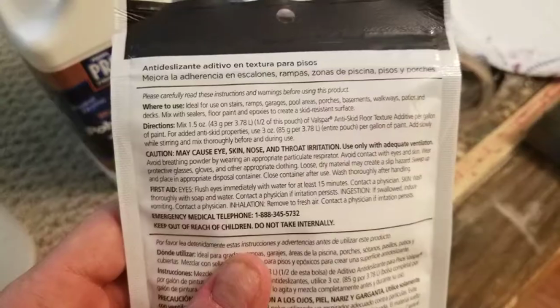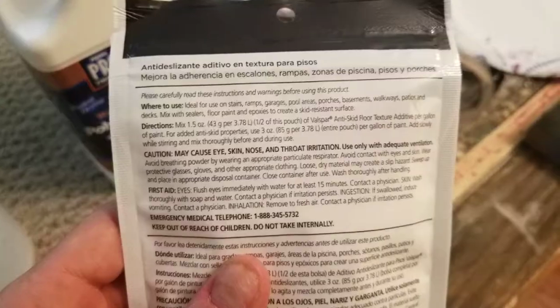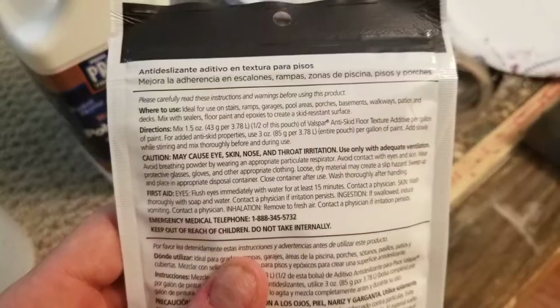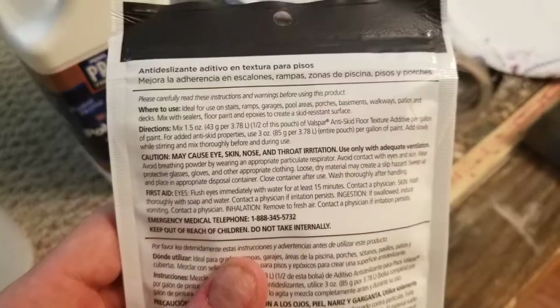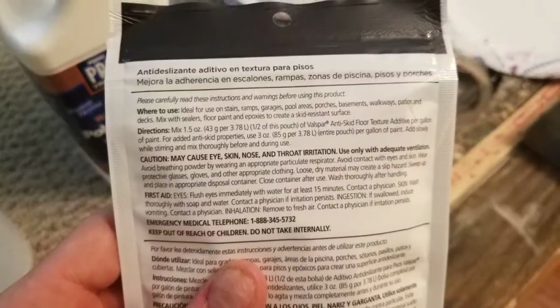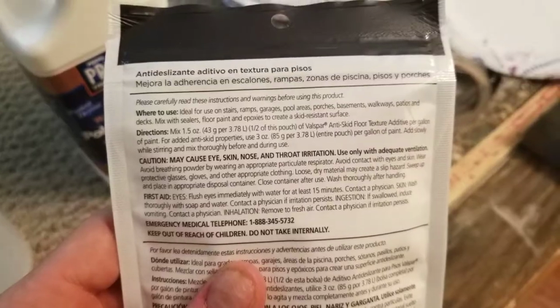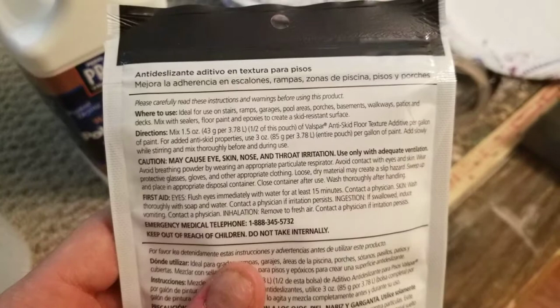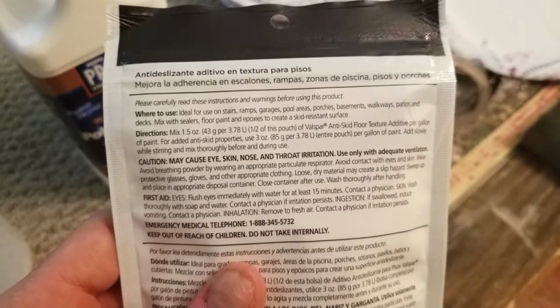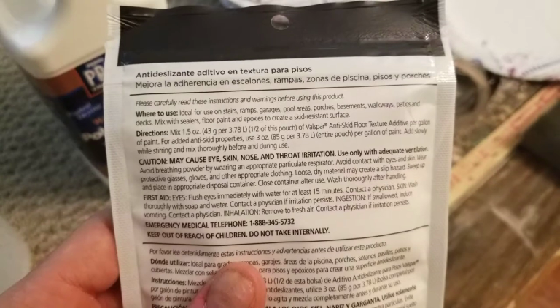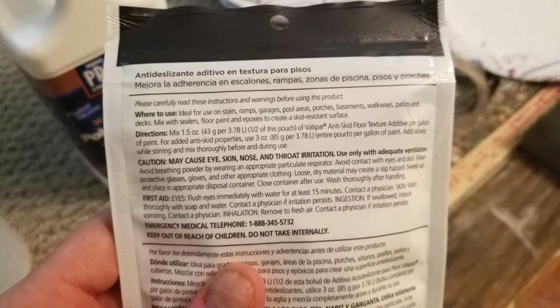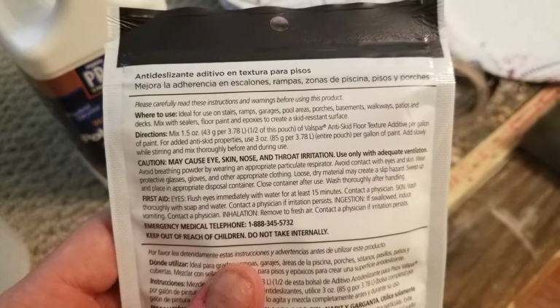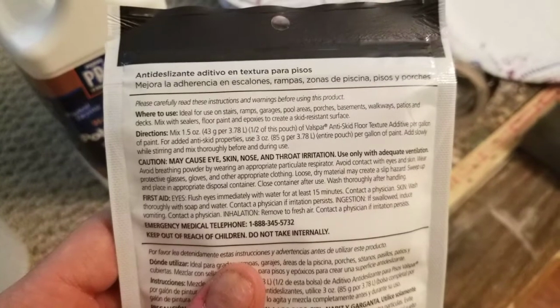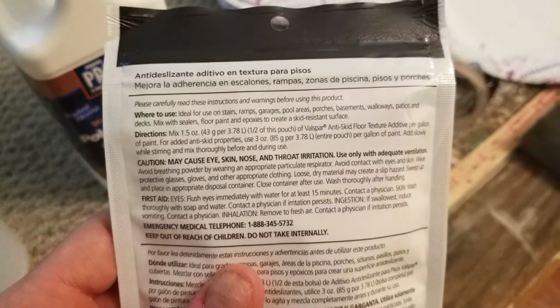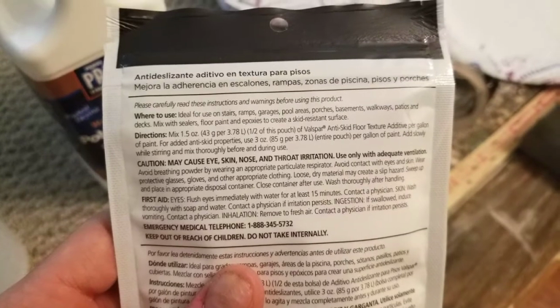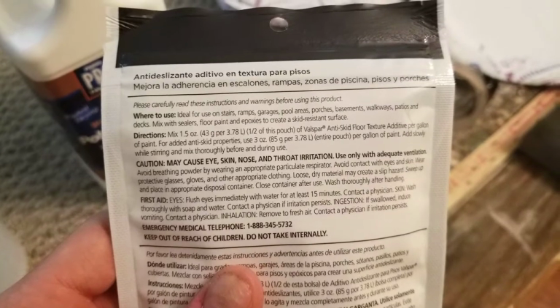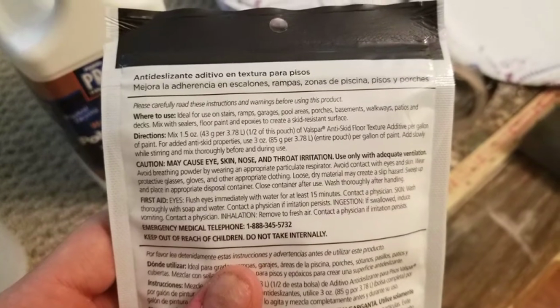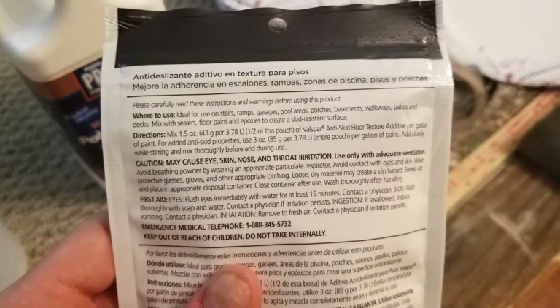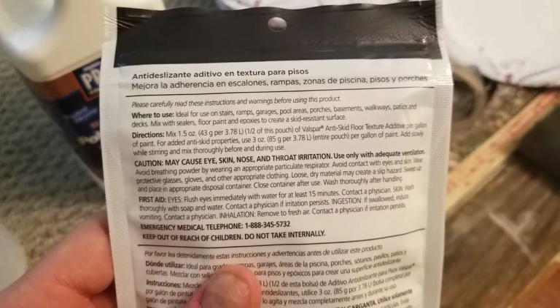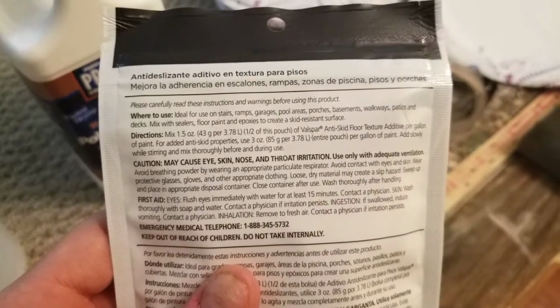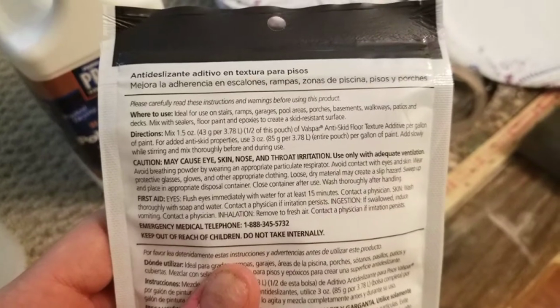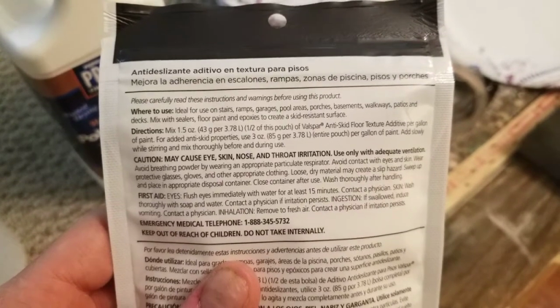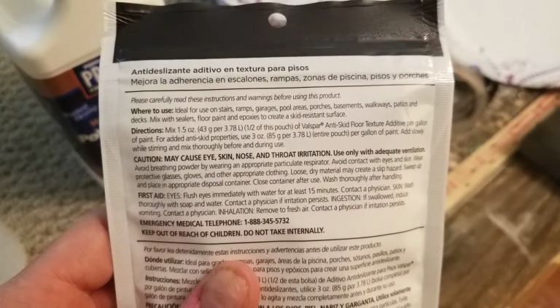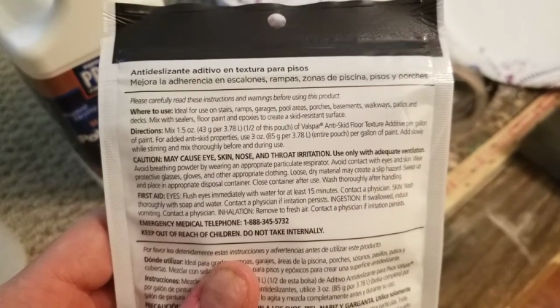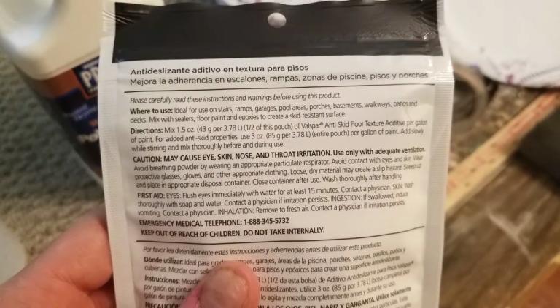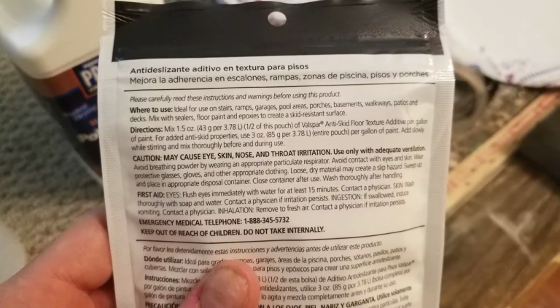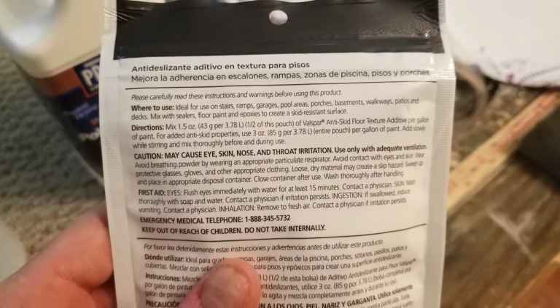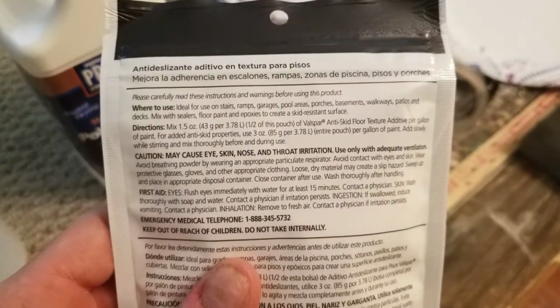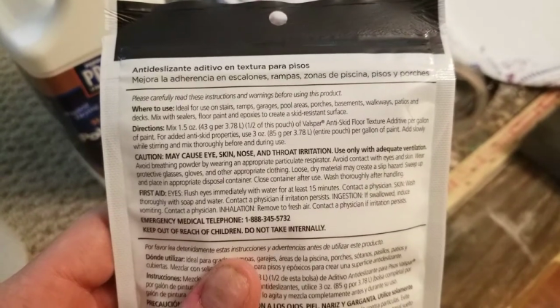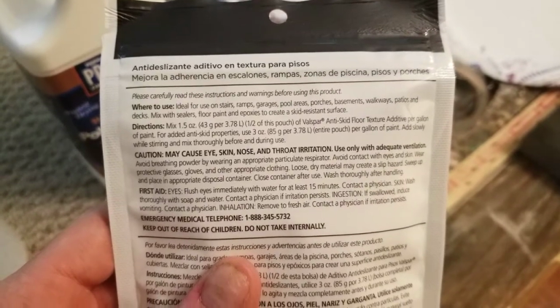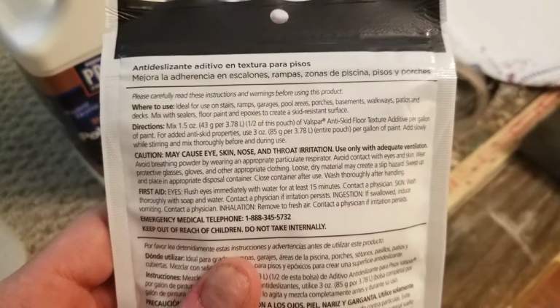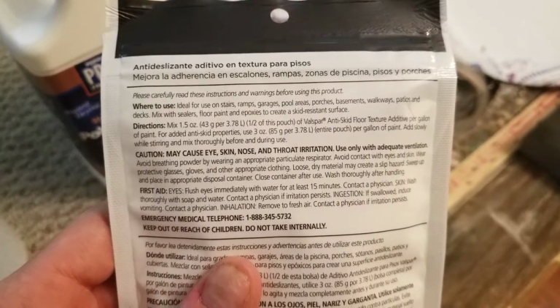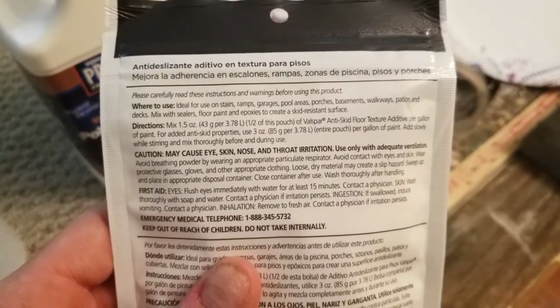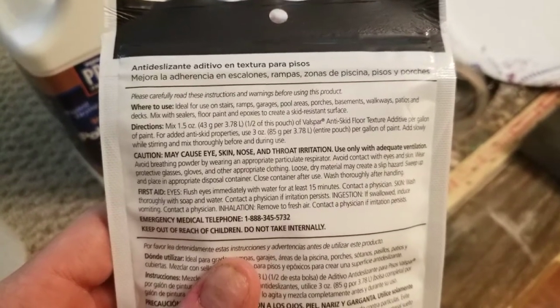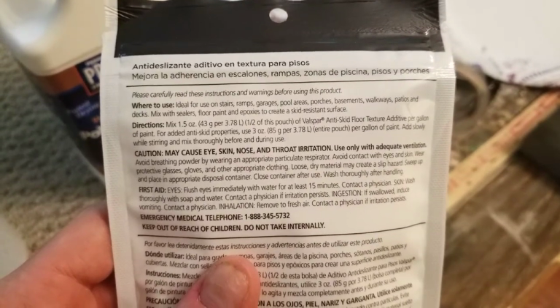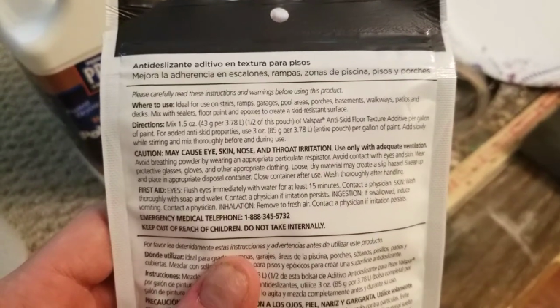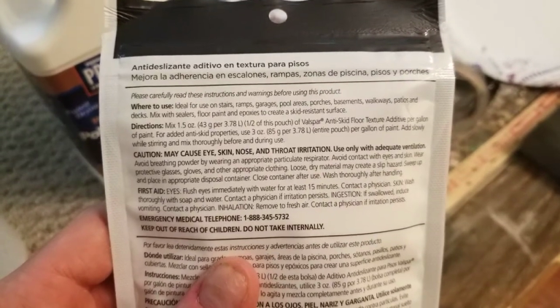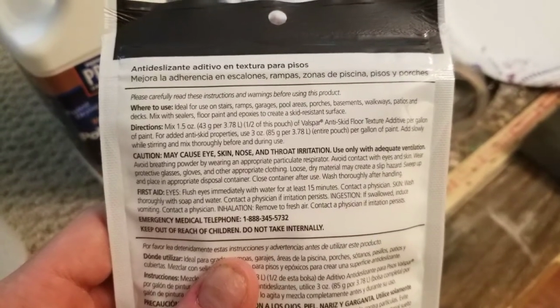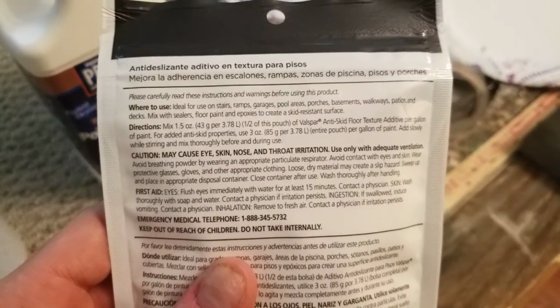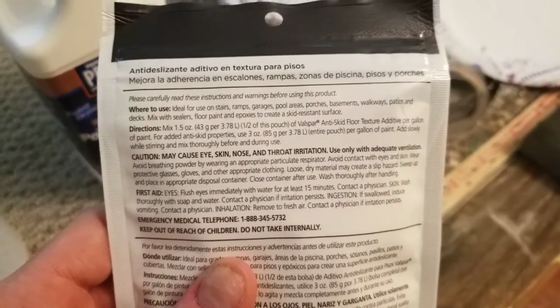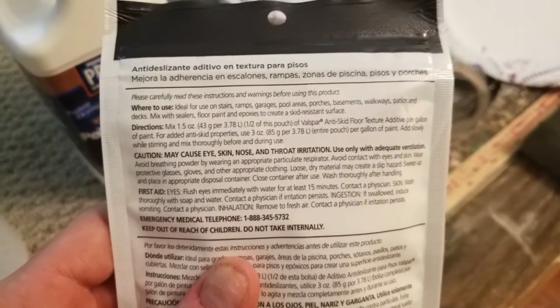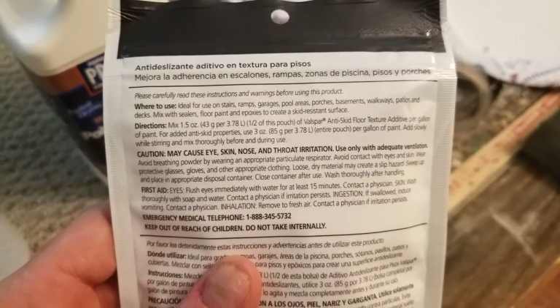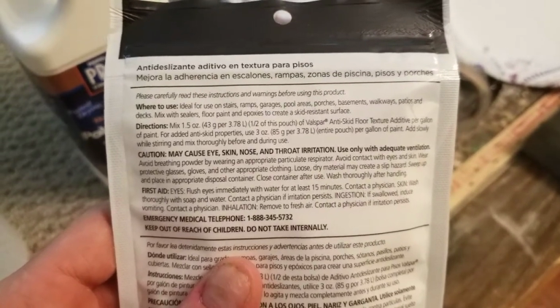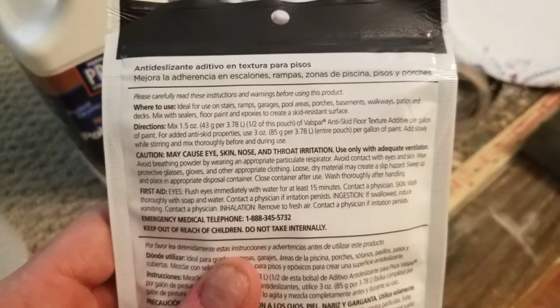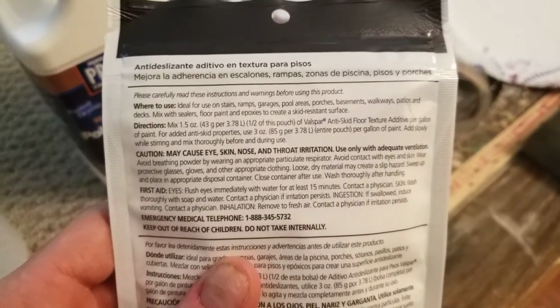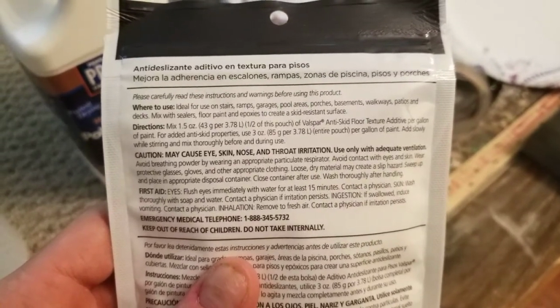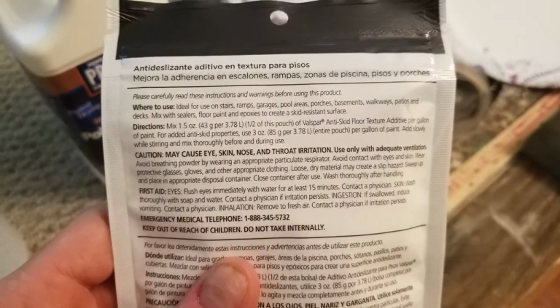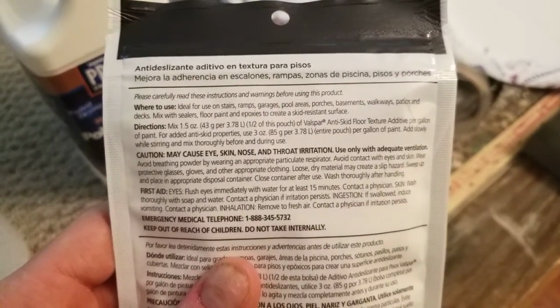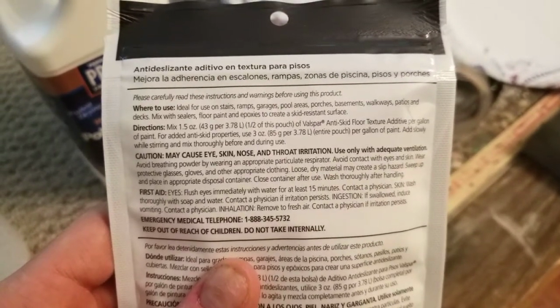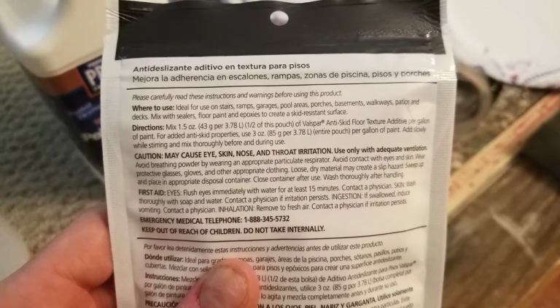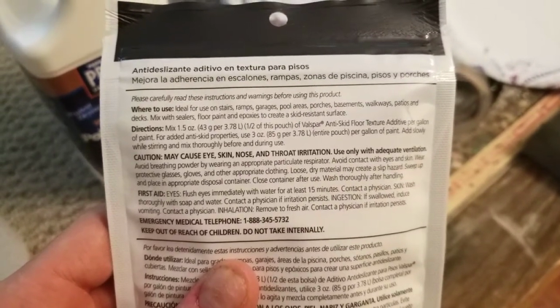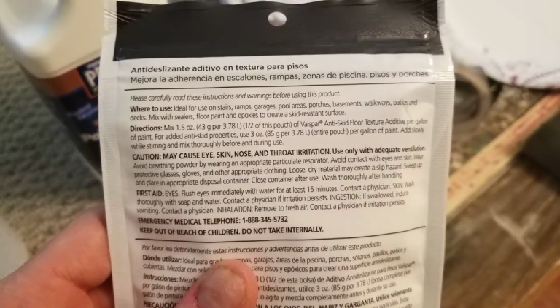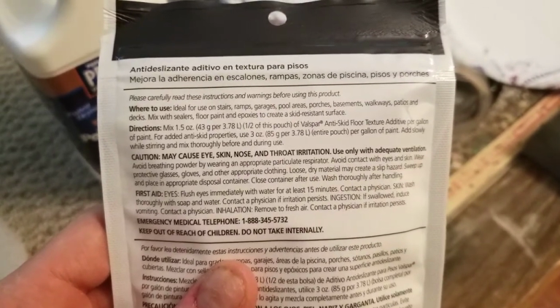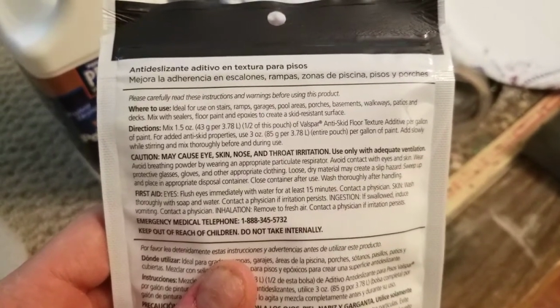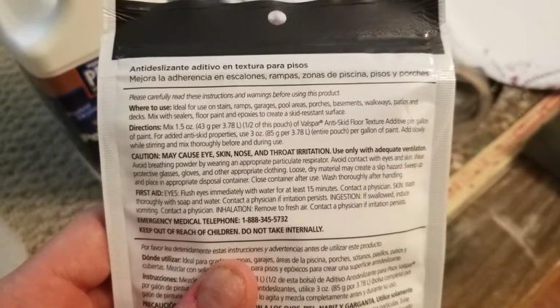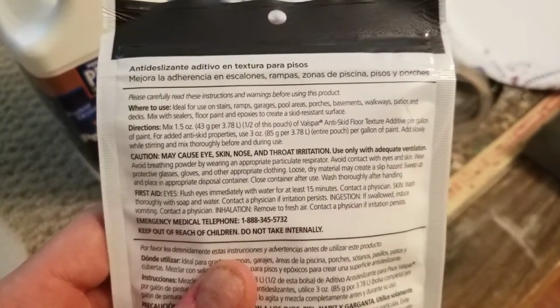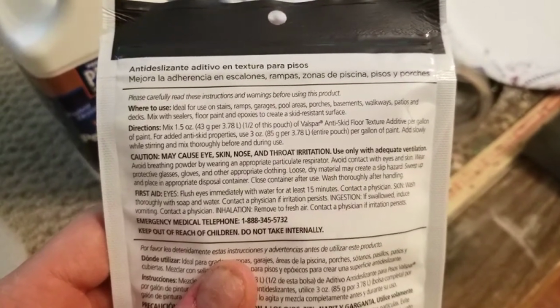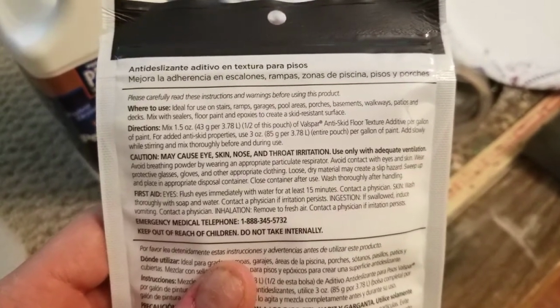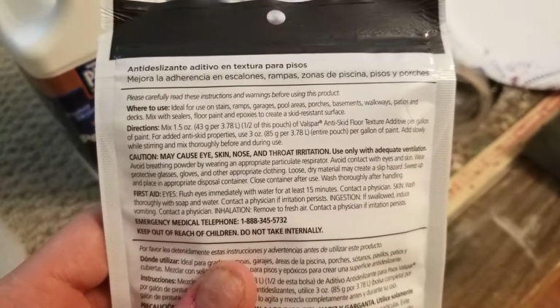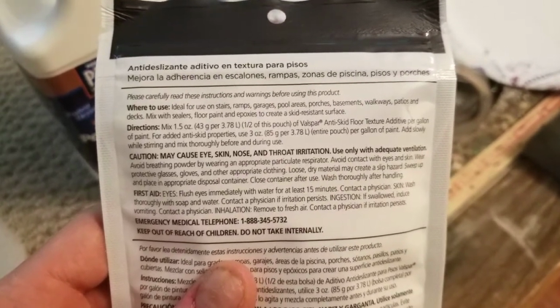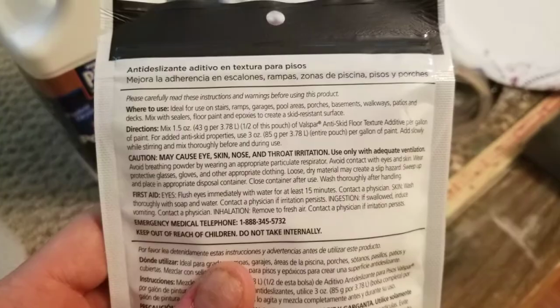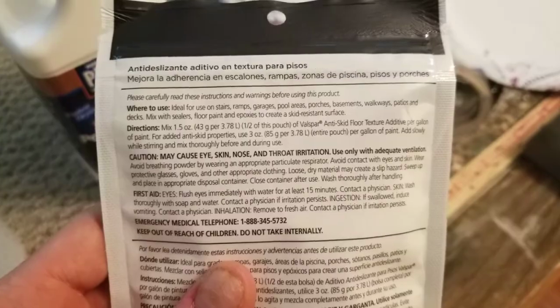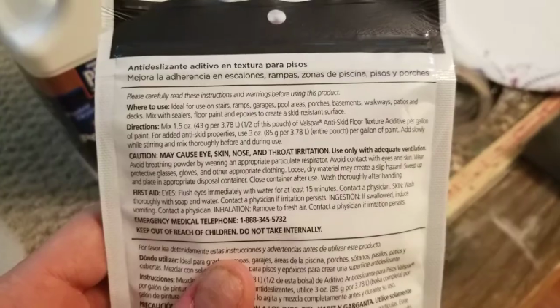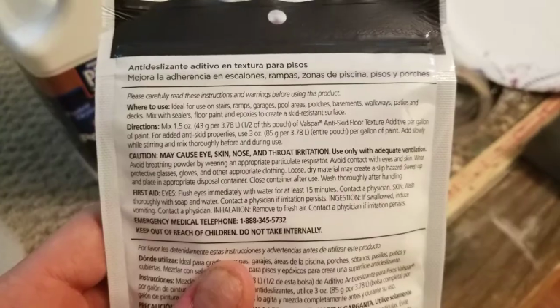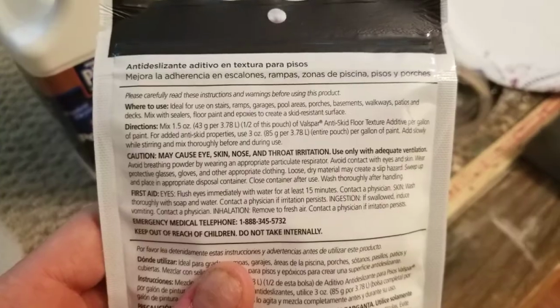Also, the instructions say that these are very small particles and can cause irritation. It suggests wearing a respirator, so that's what I'm going to do.